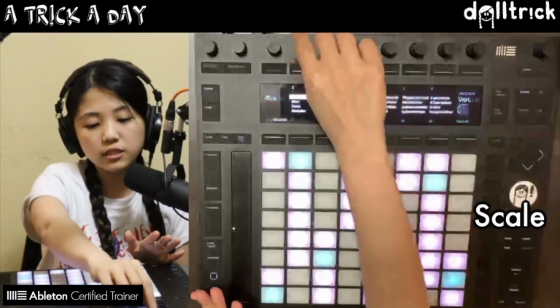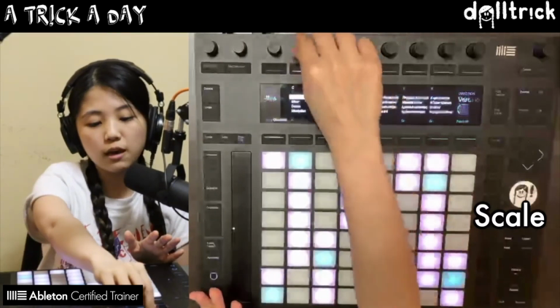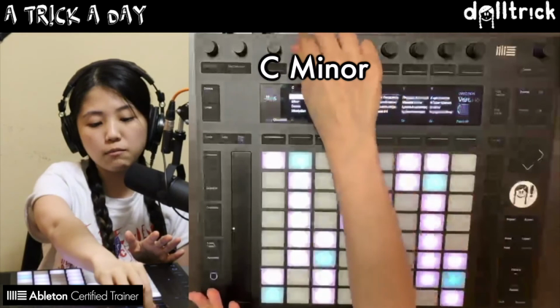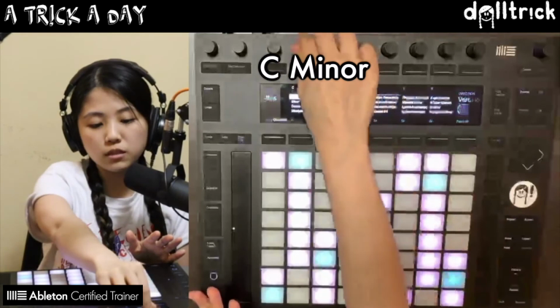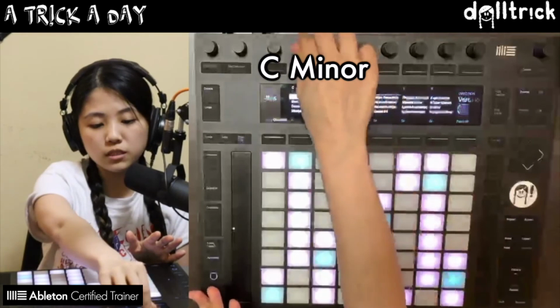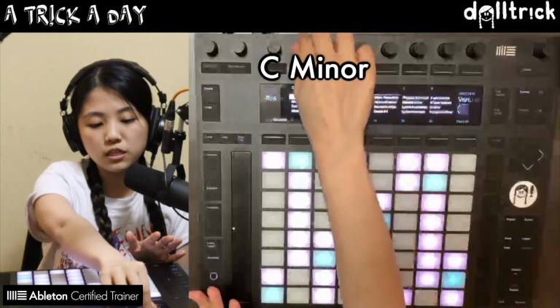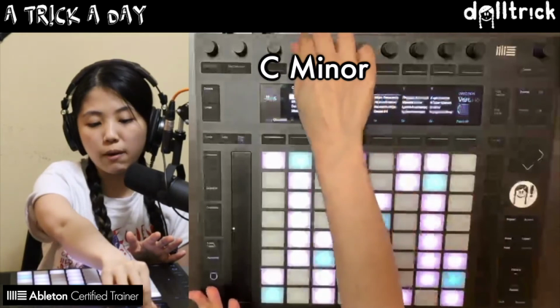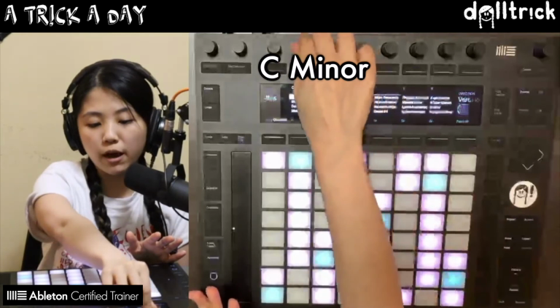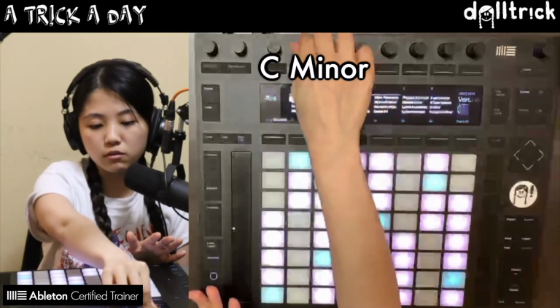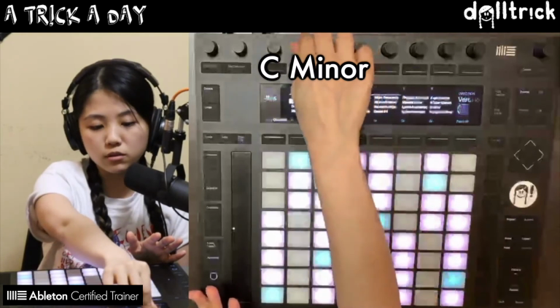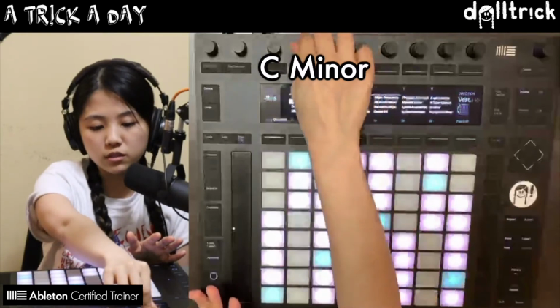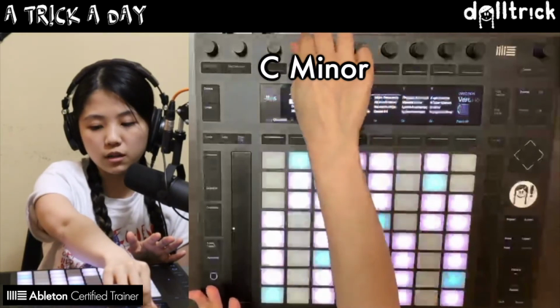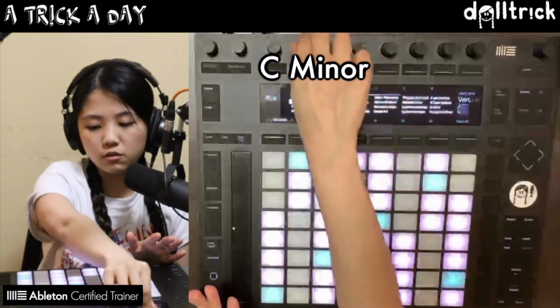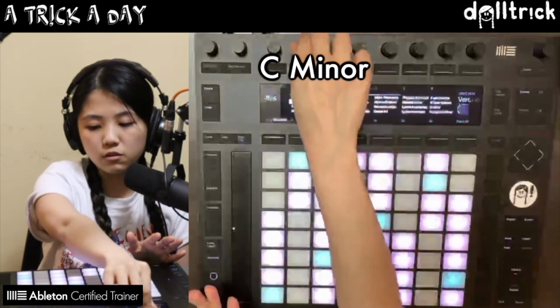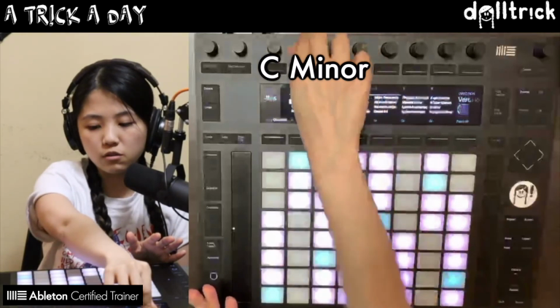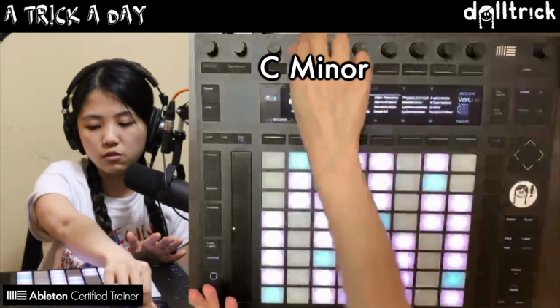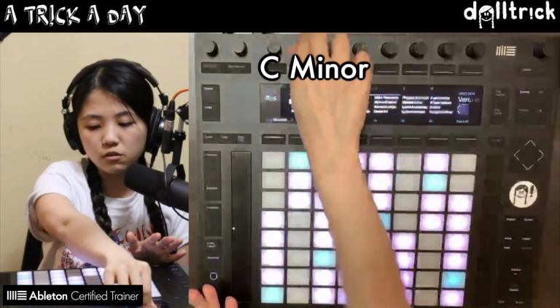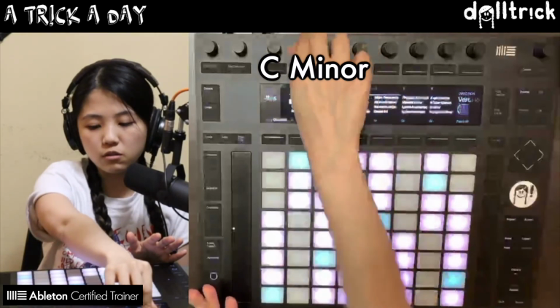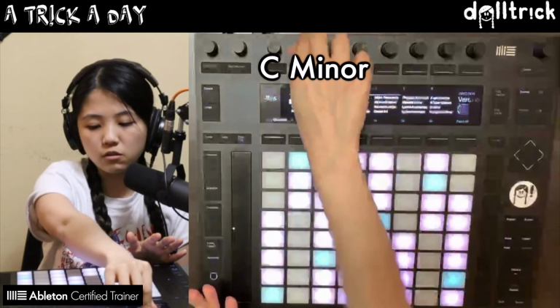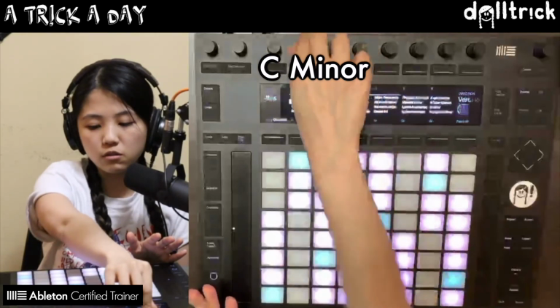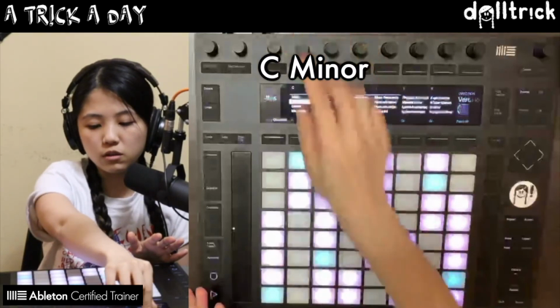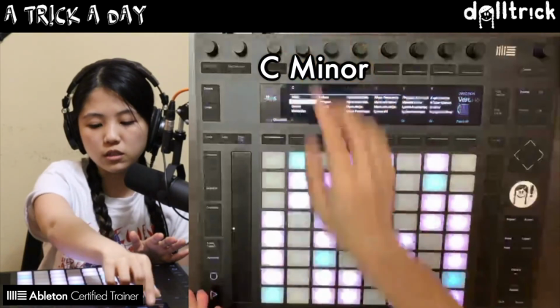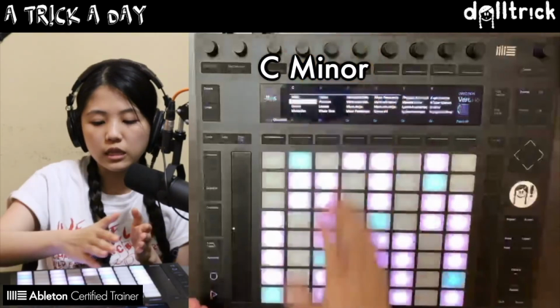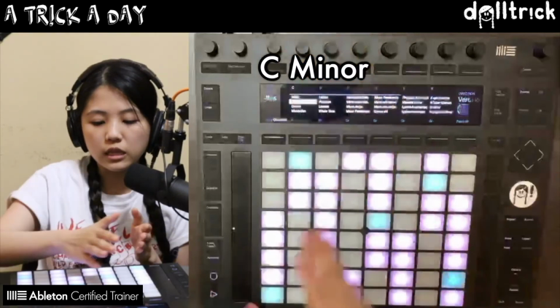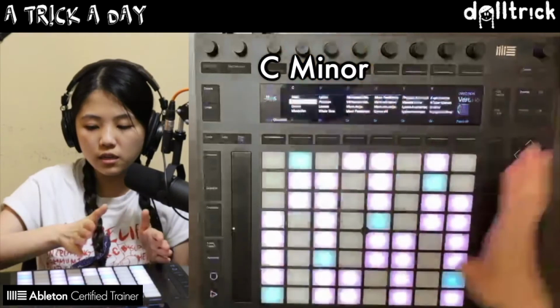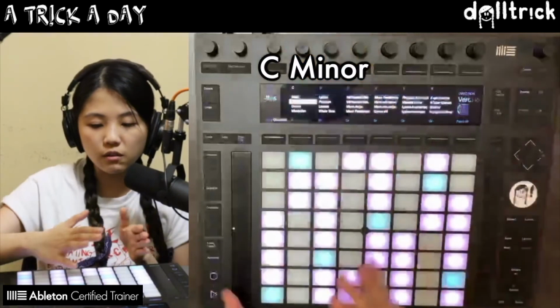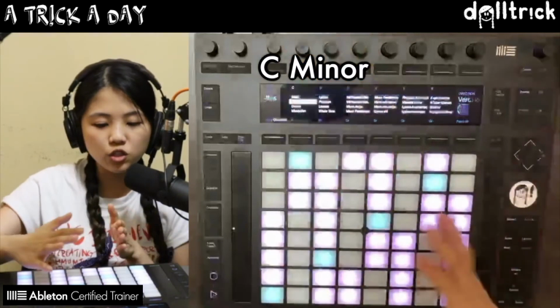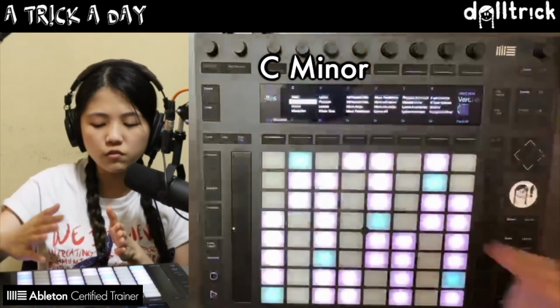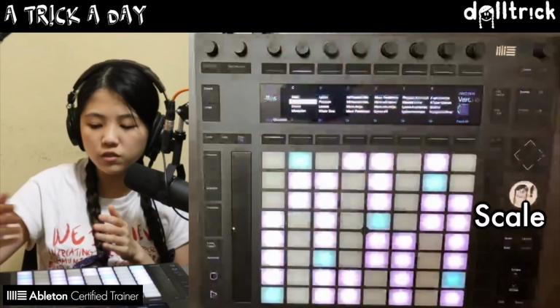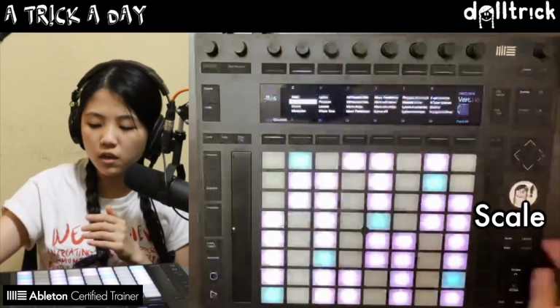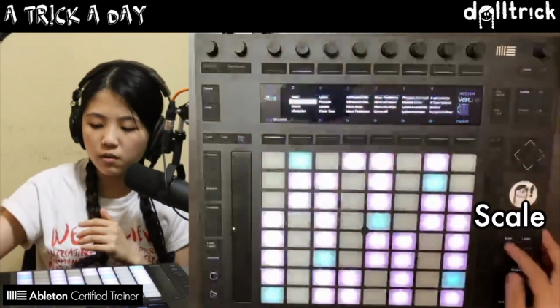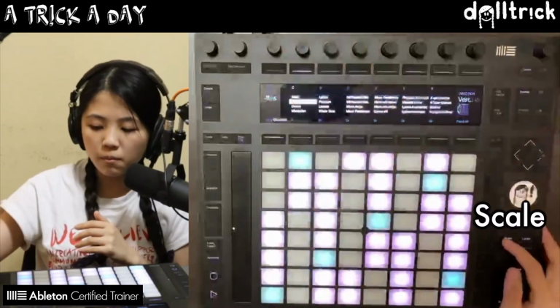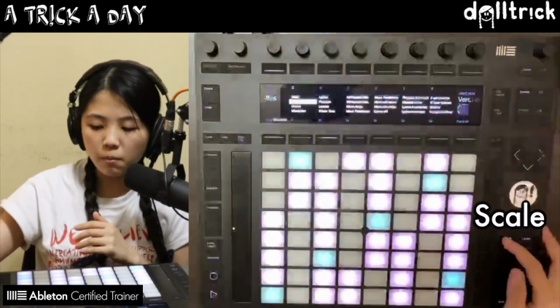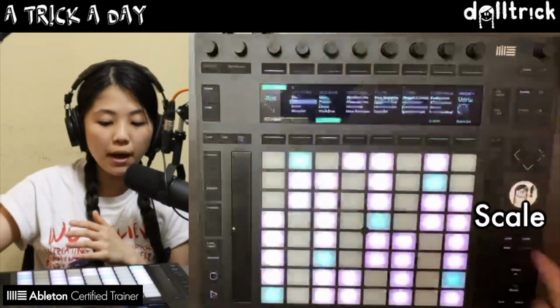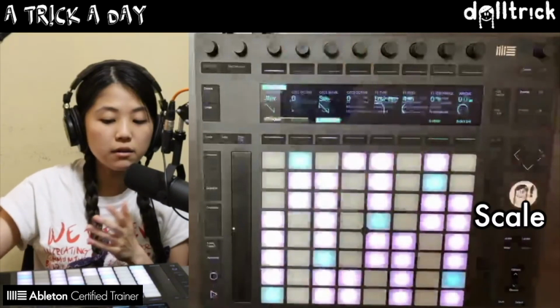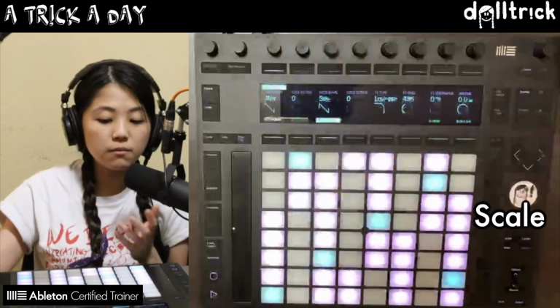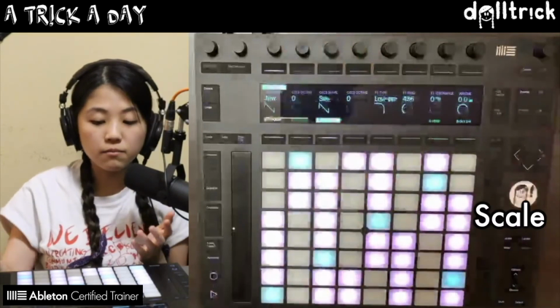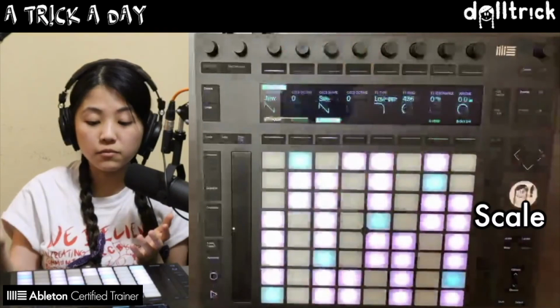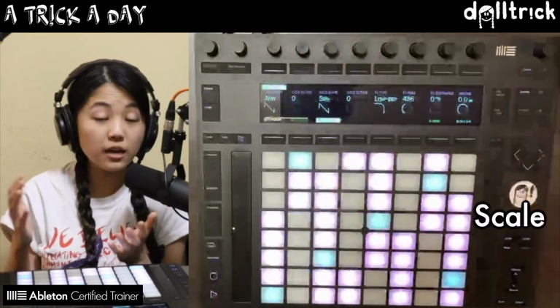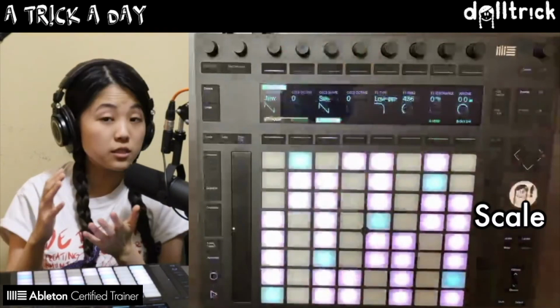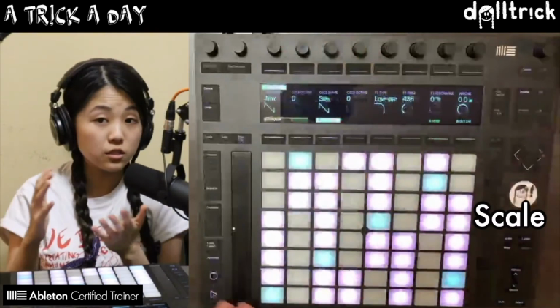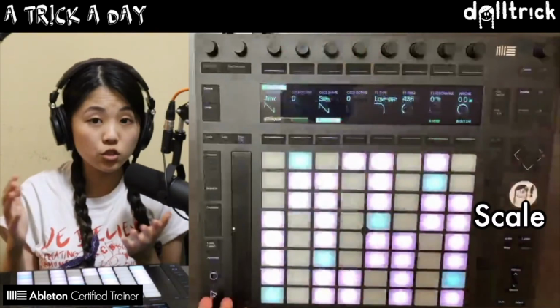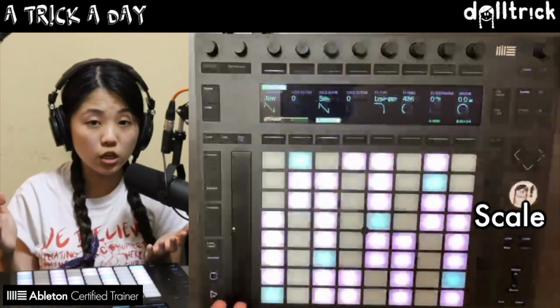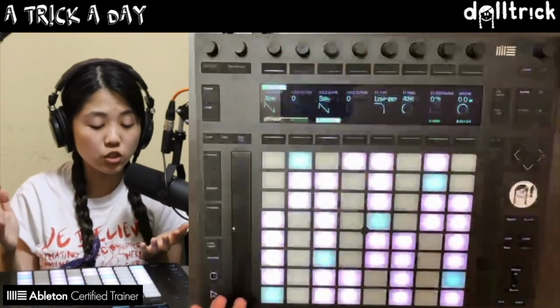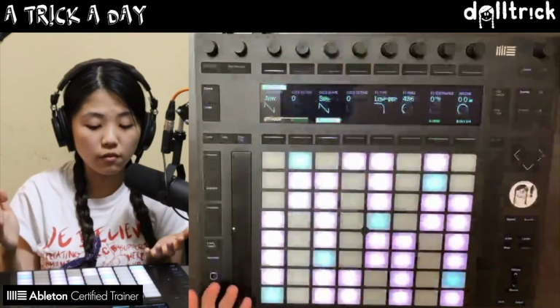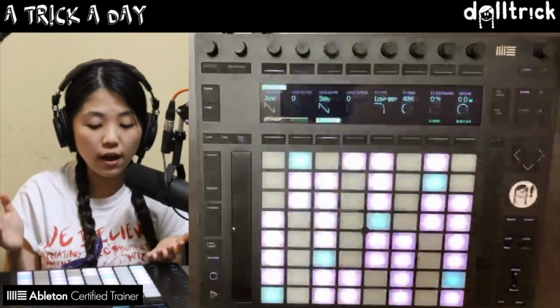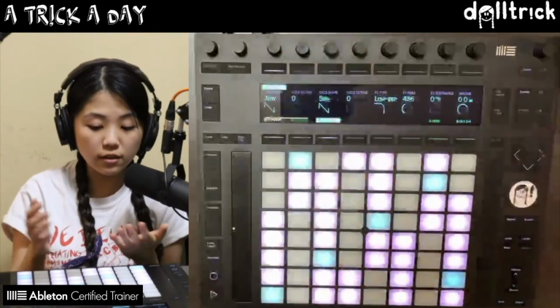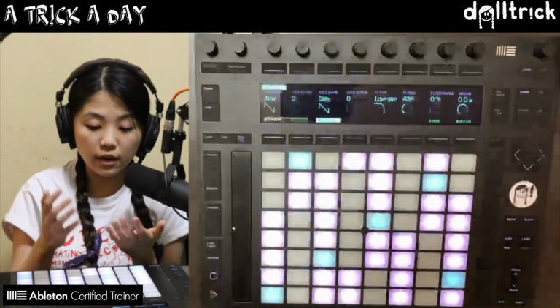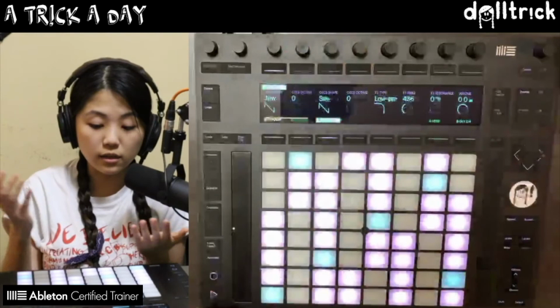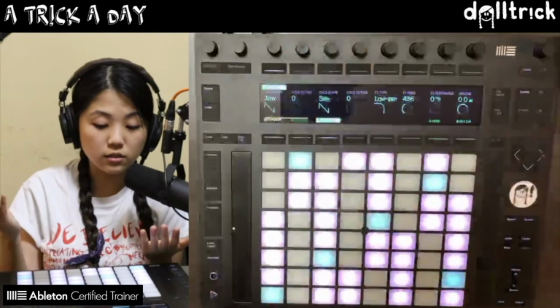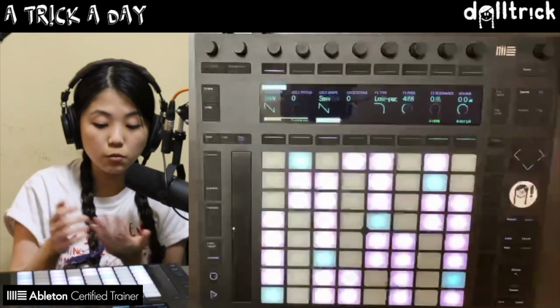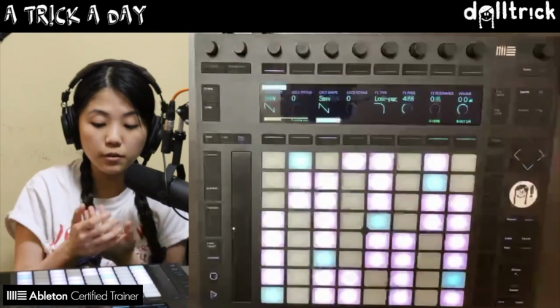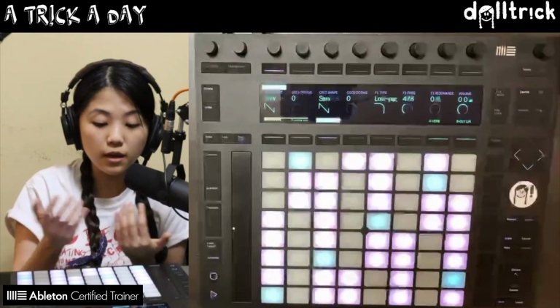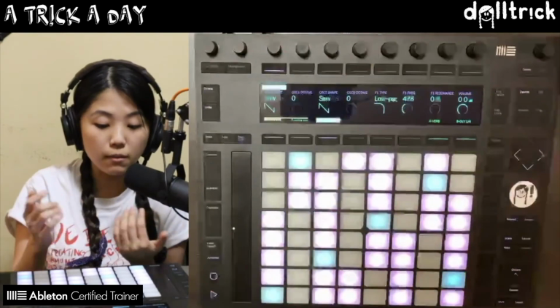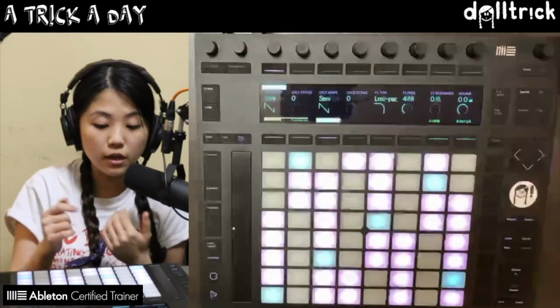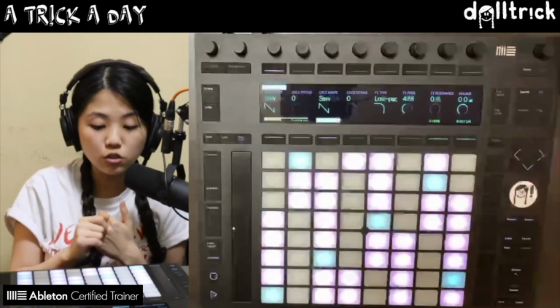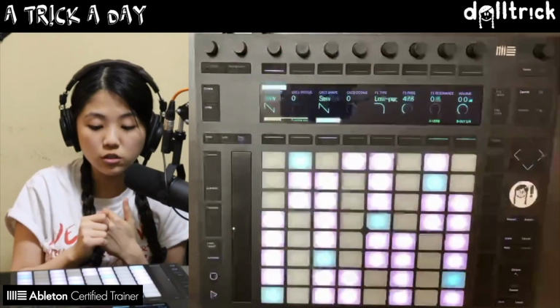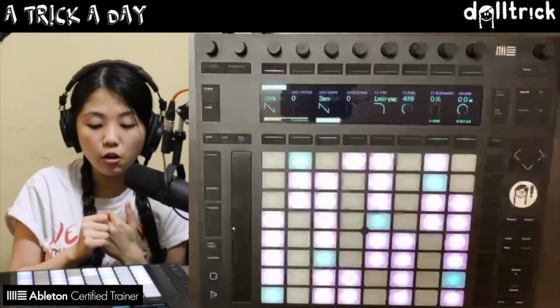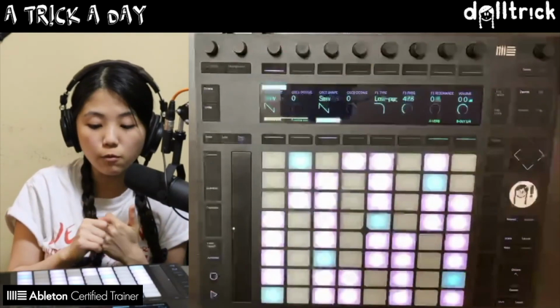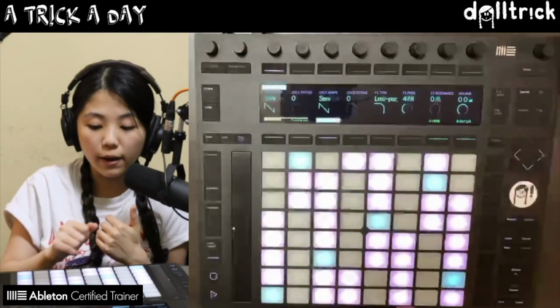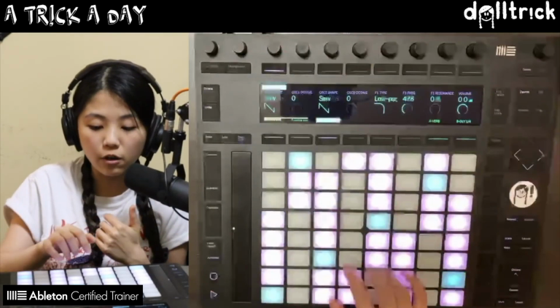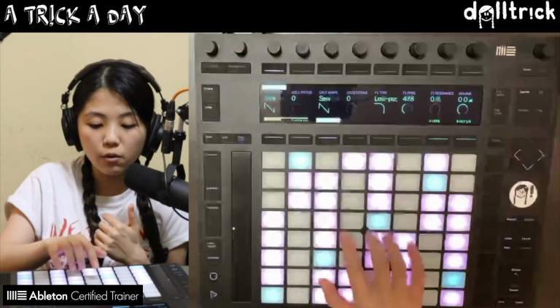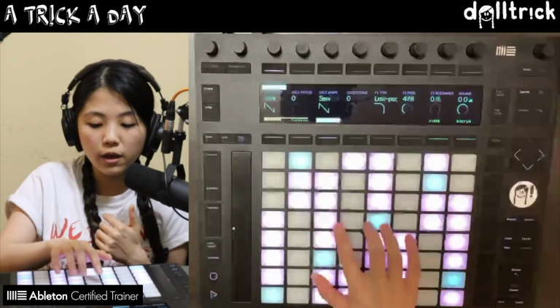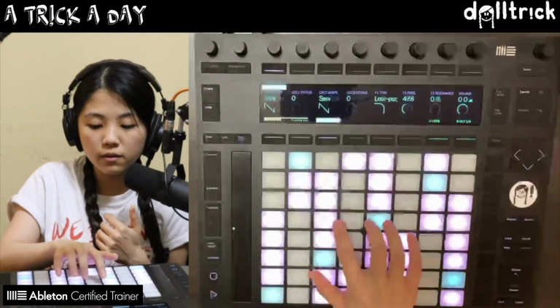Let's say I'm in C minor instead. You can see the LEDs have shifted, but that doesn't change the fact that I can still play a major scale by going through the same shape.